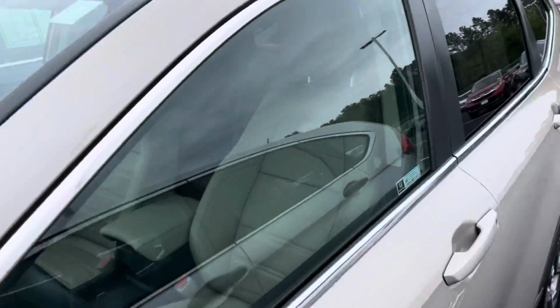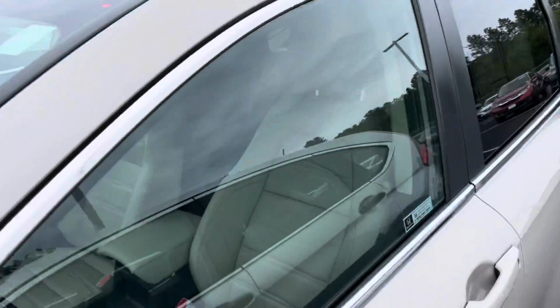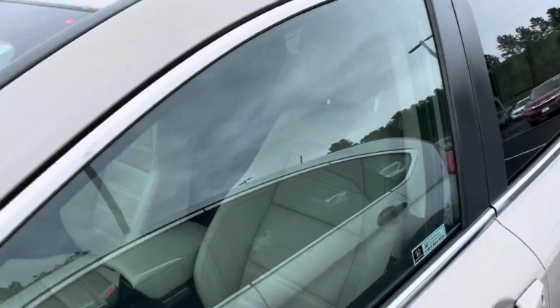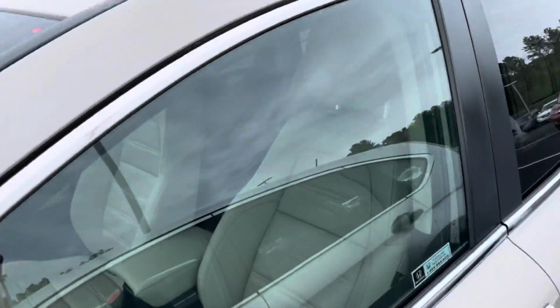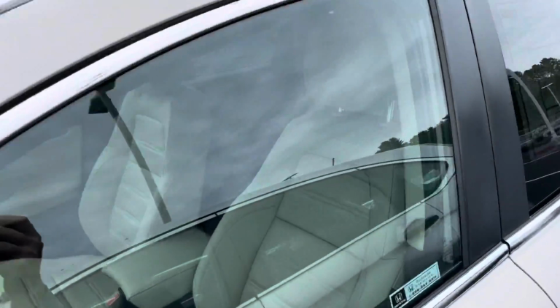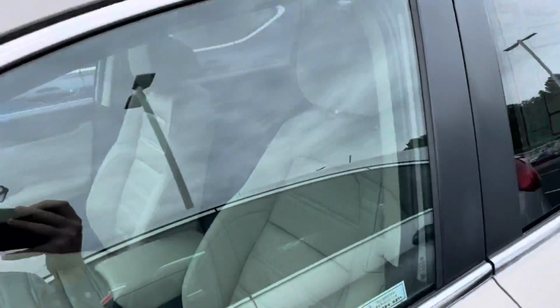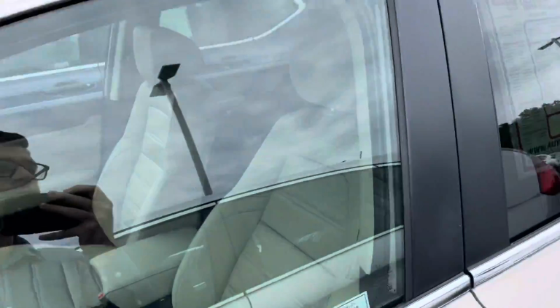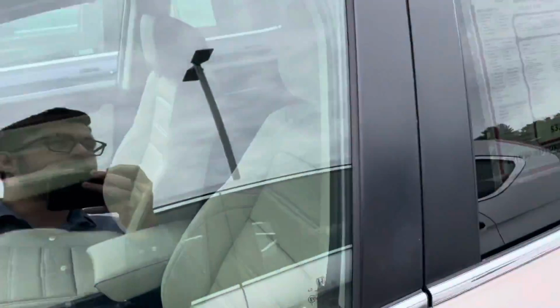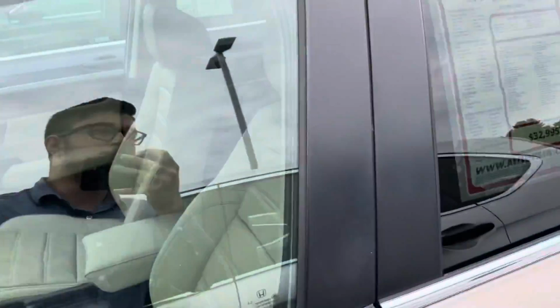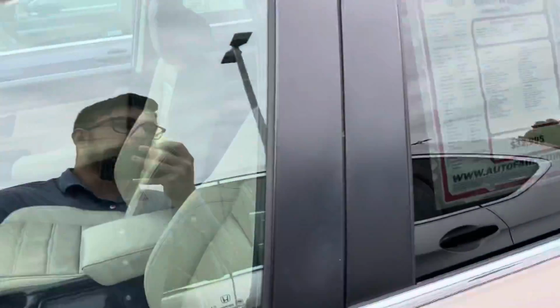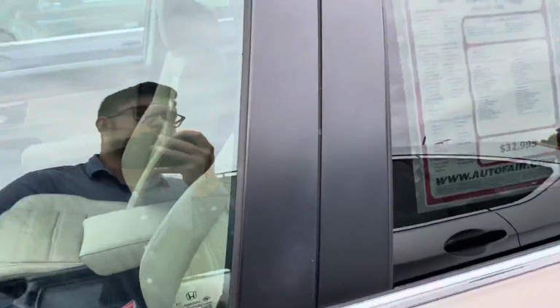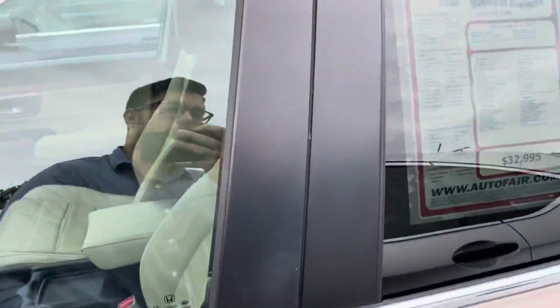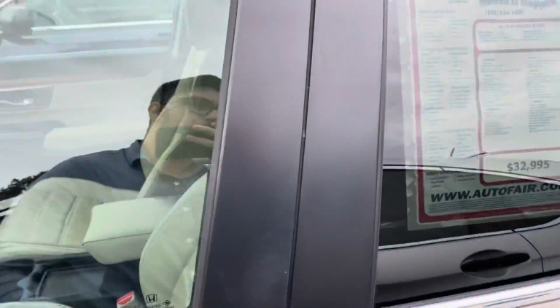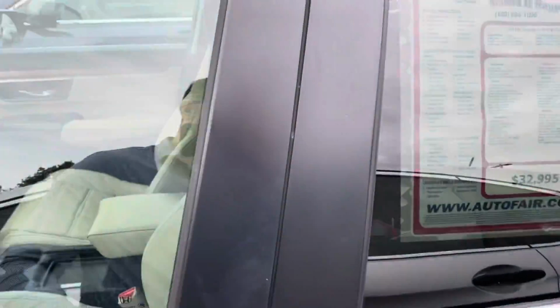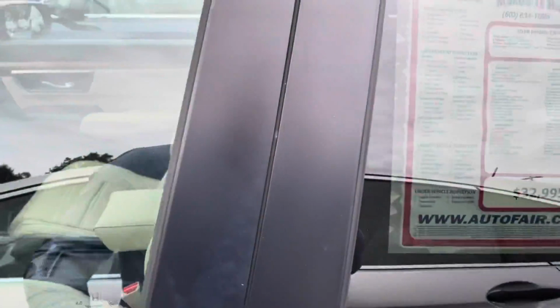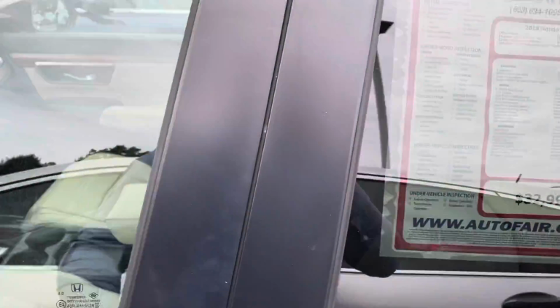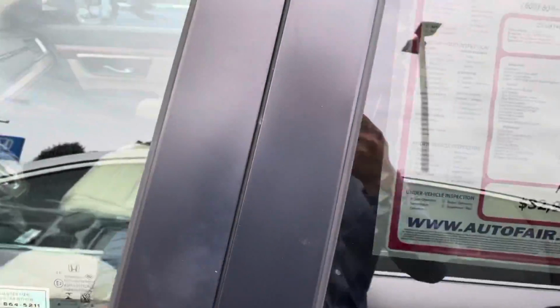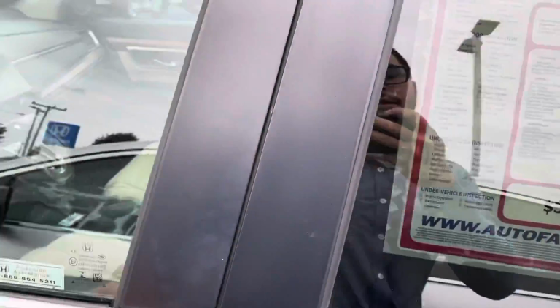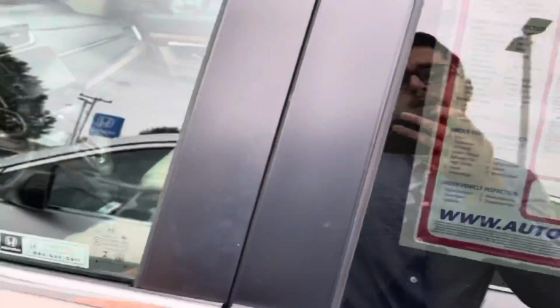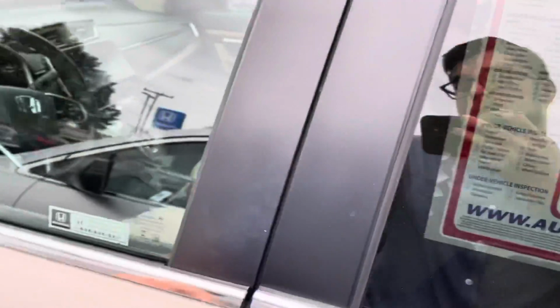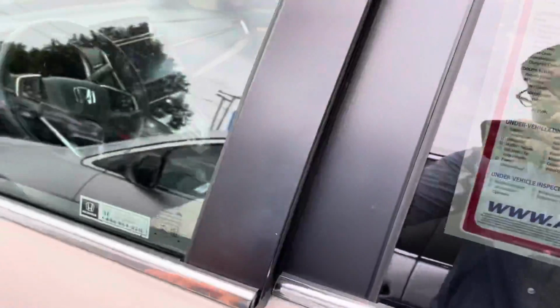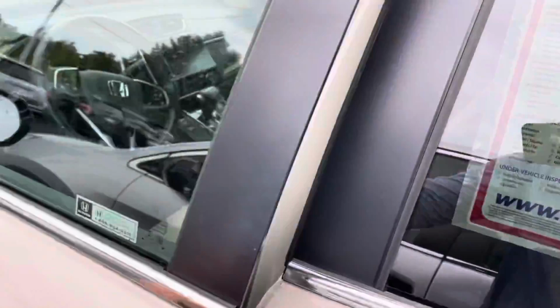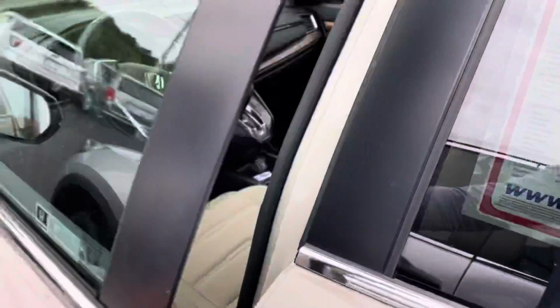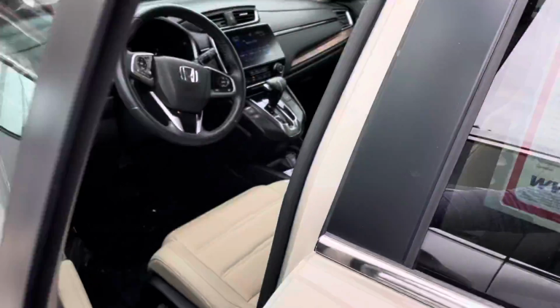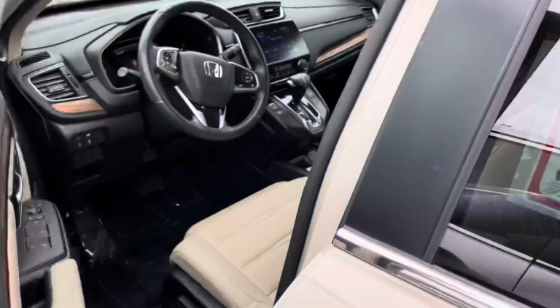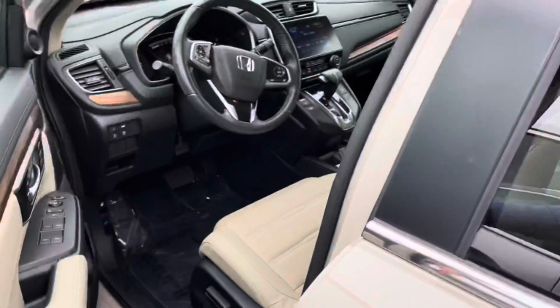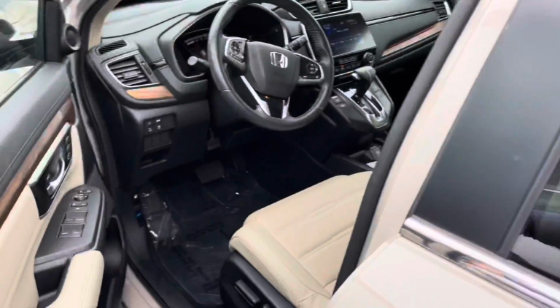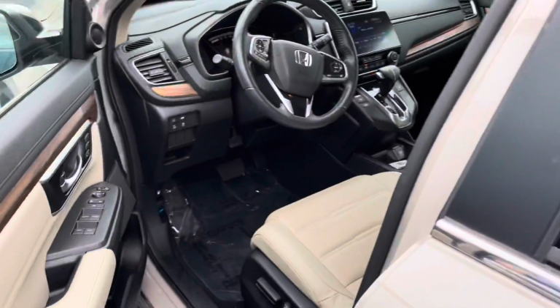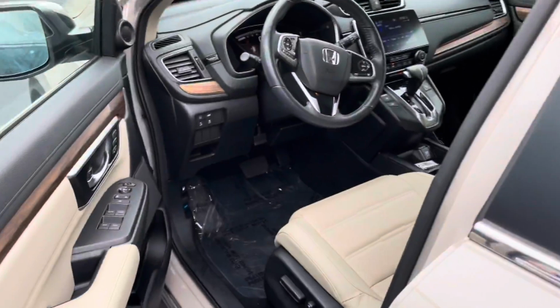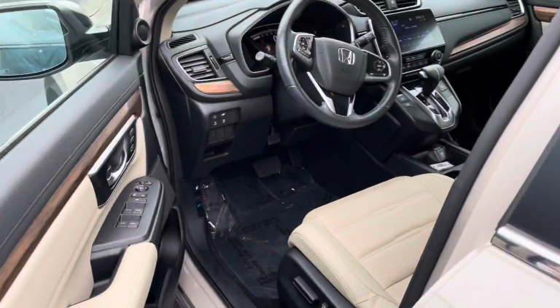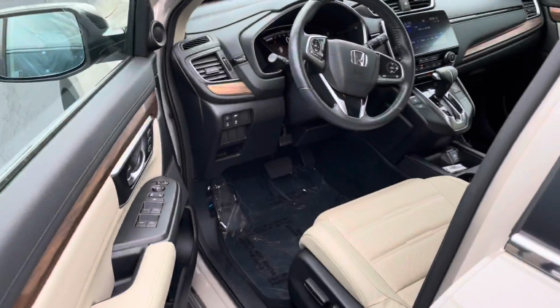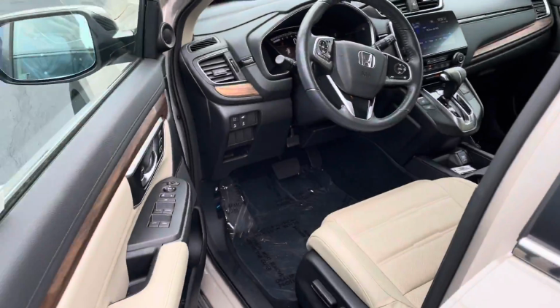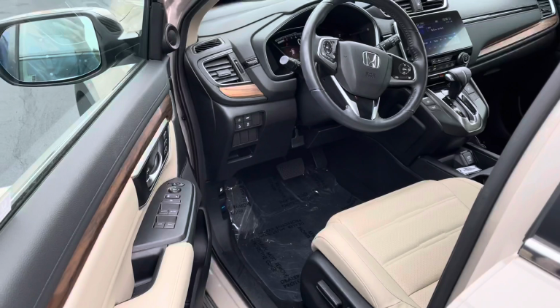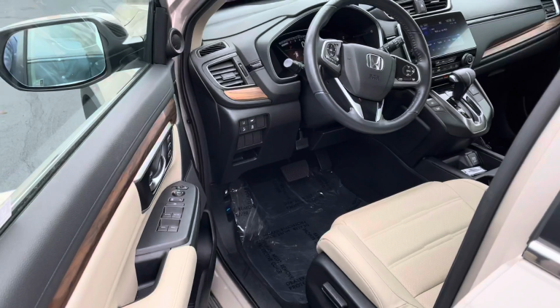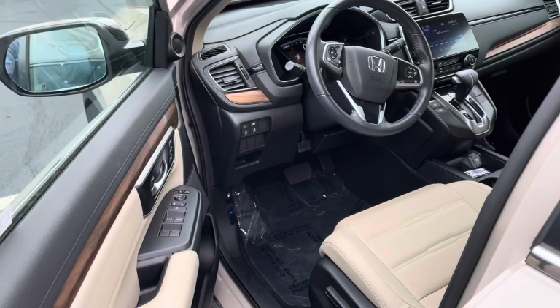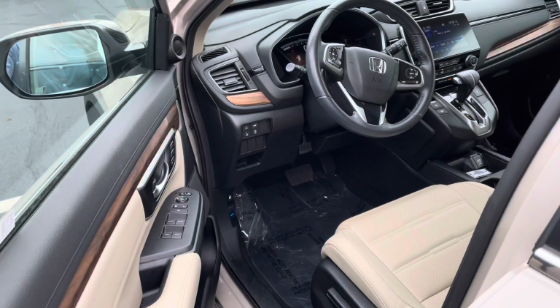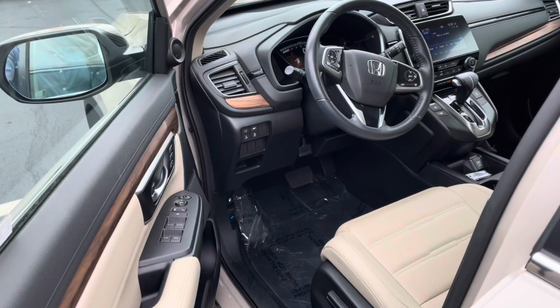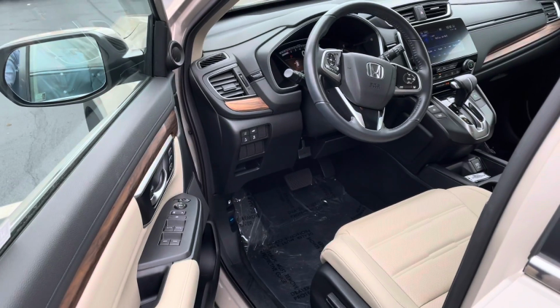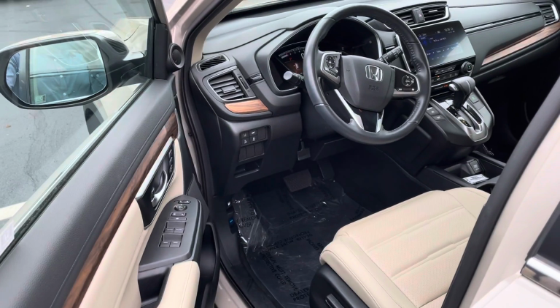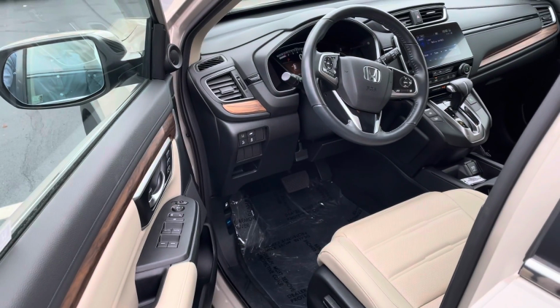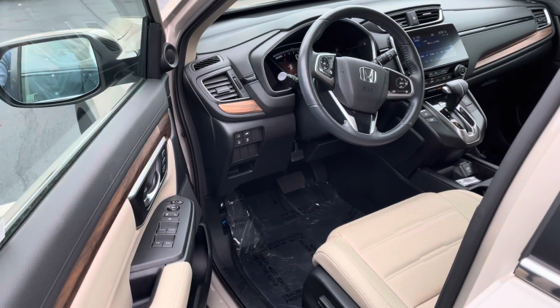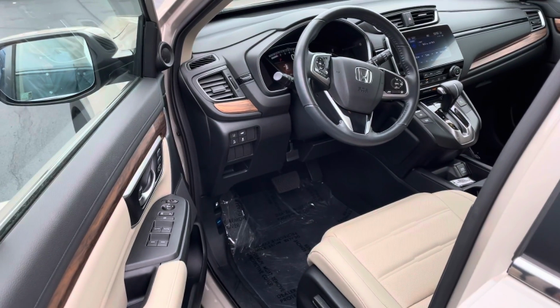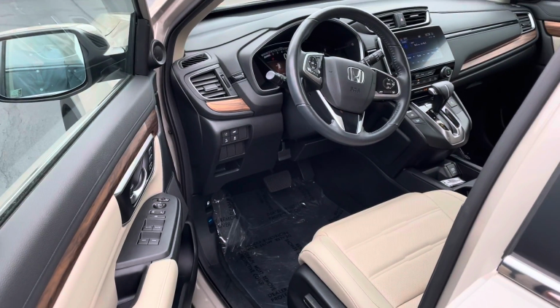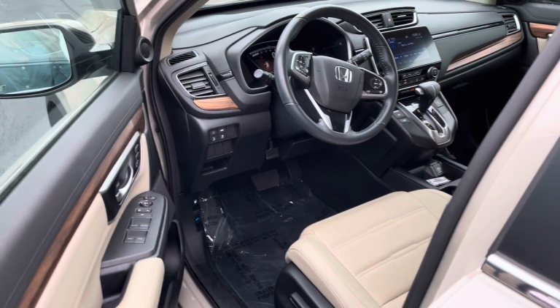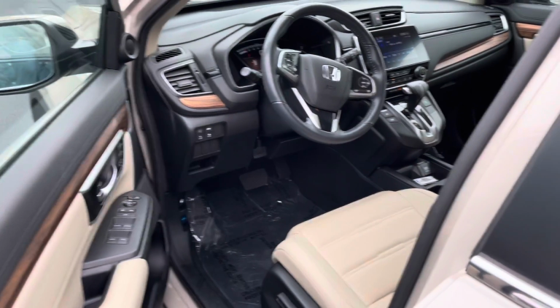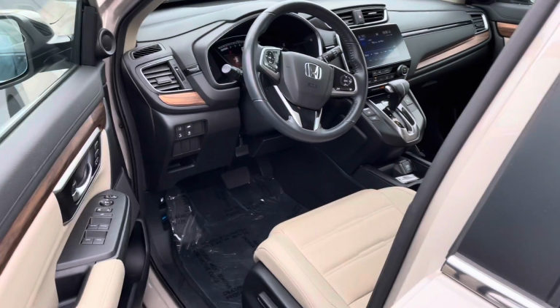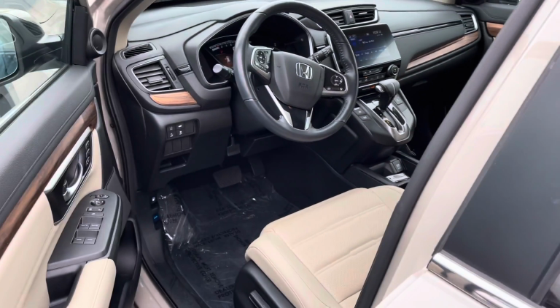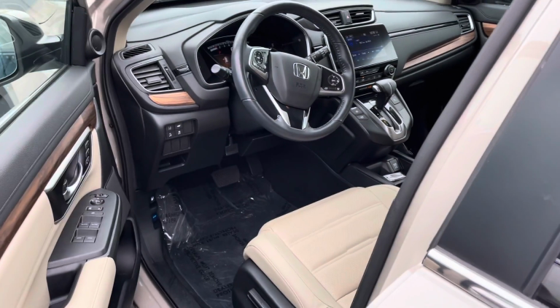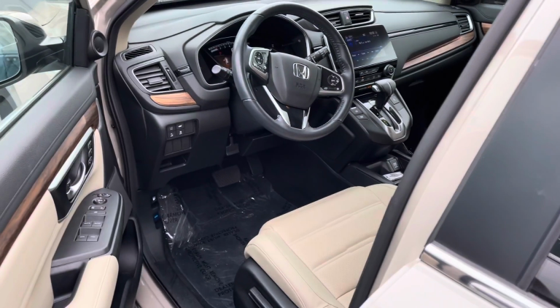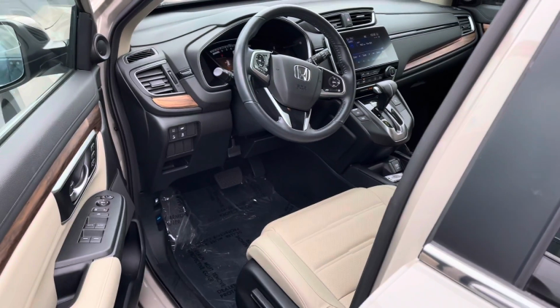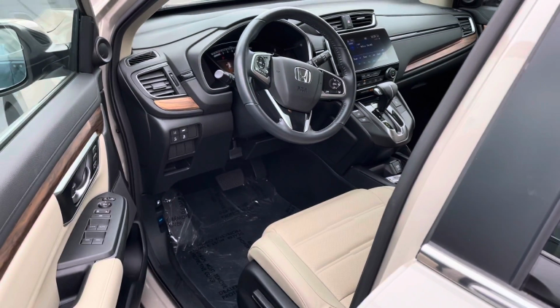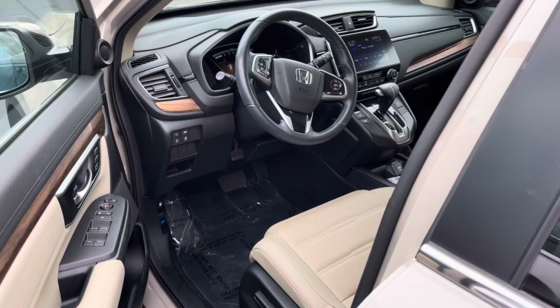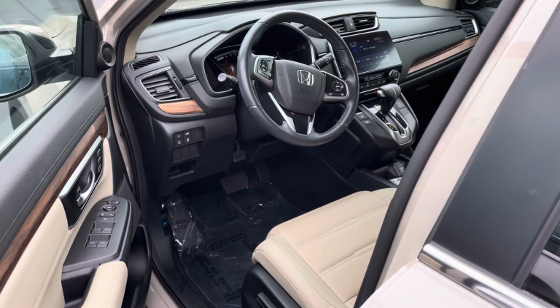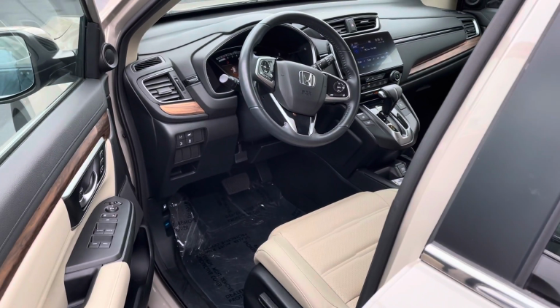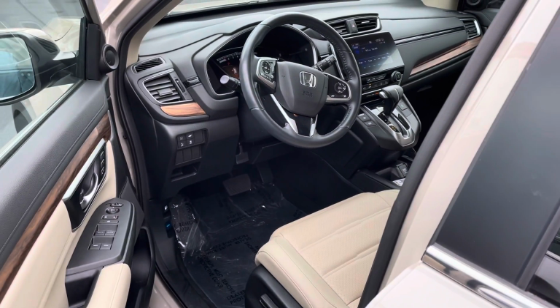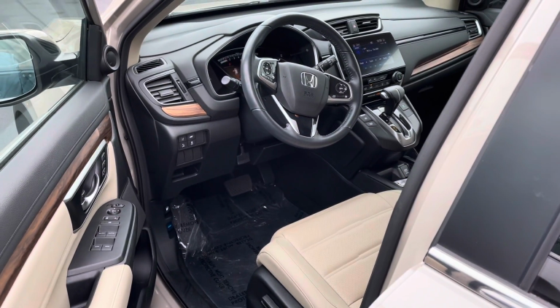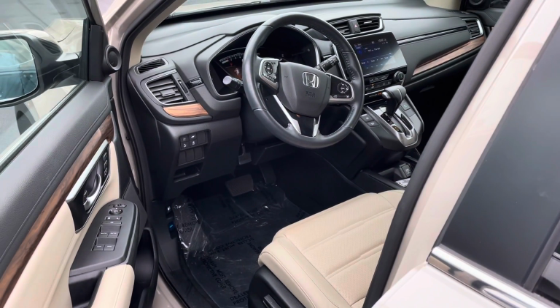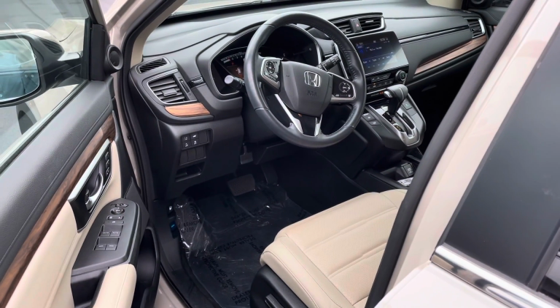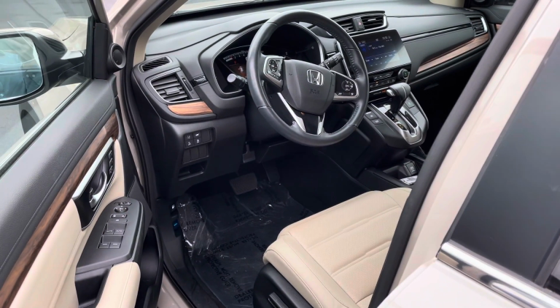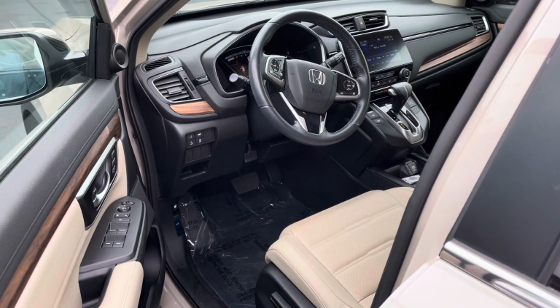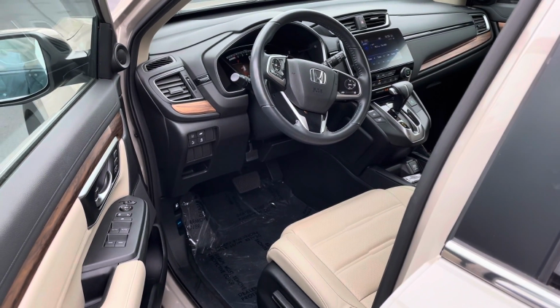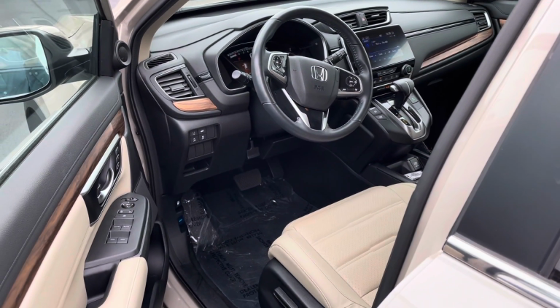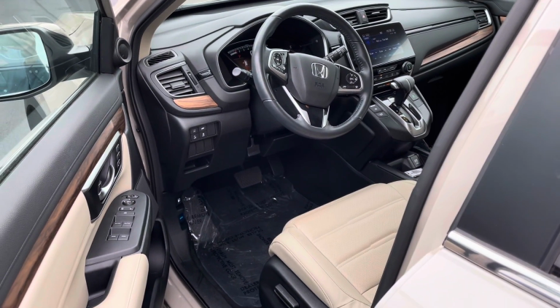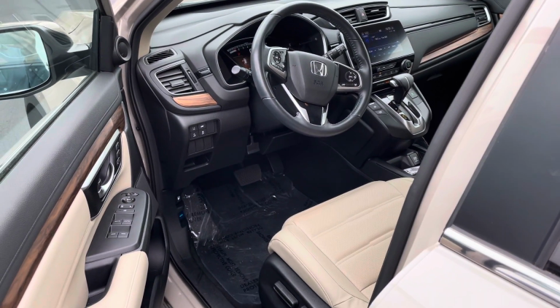Now, this 2019 is going to be AutoFair certified, so it is going to come with a three-year, 125,000-mile powertrain warranty.